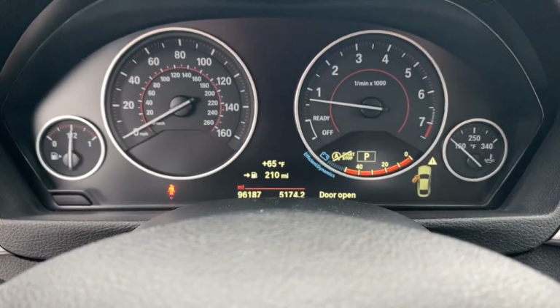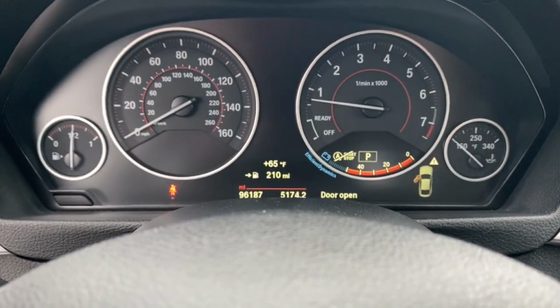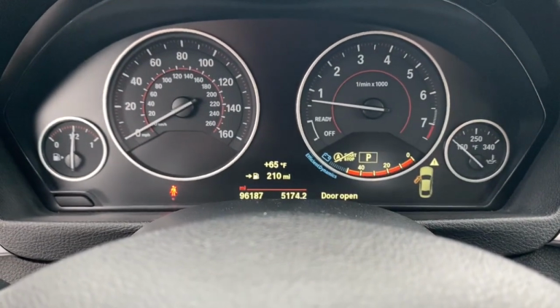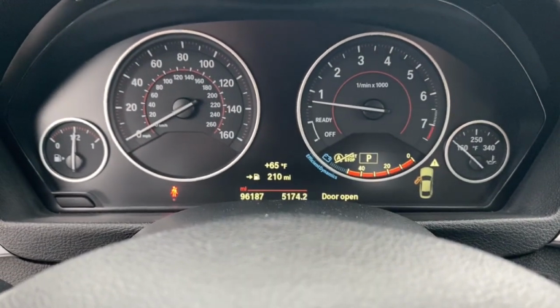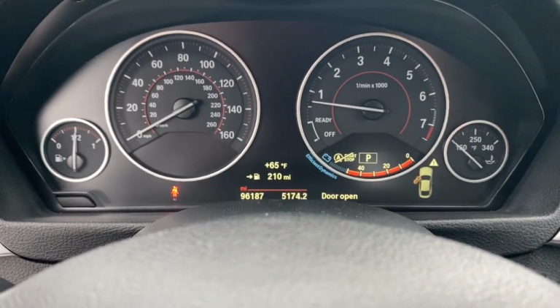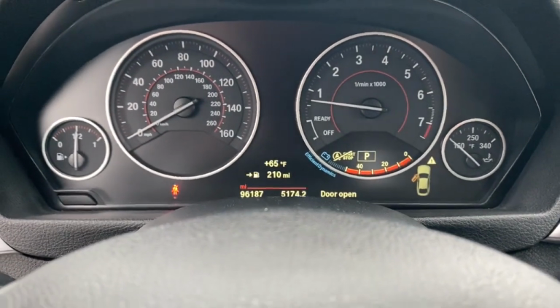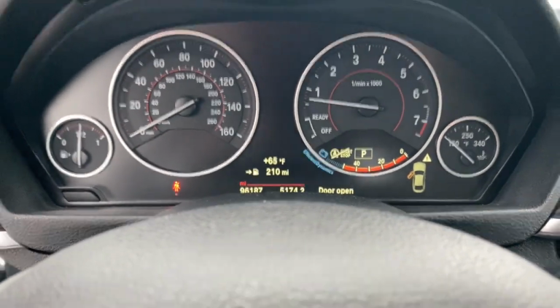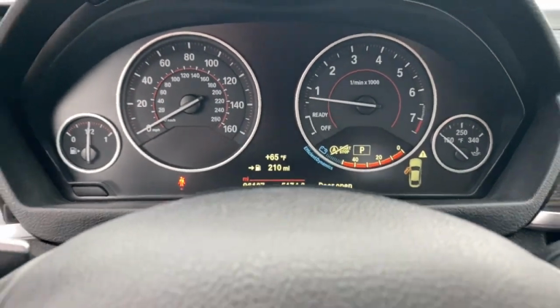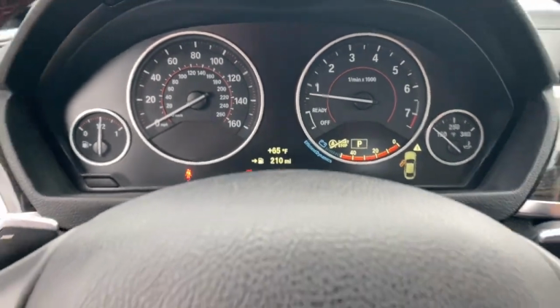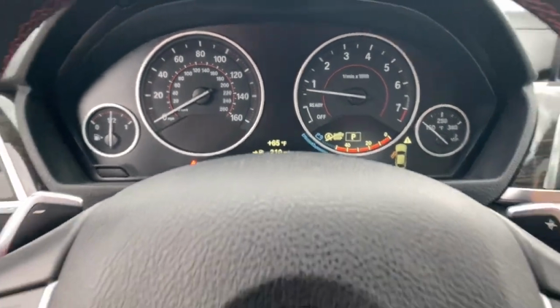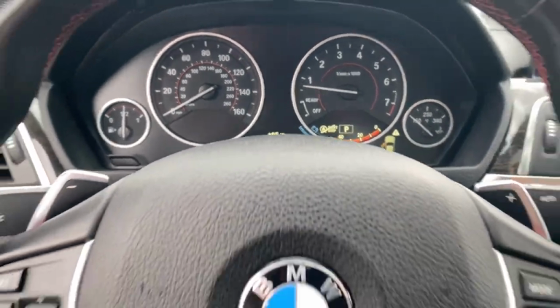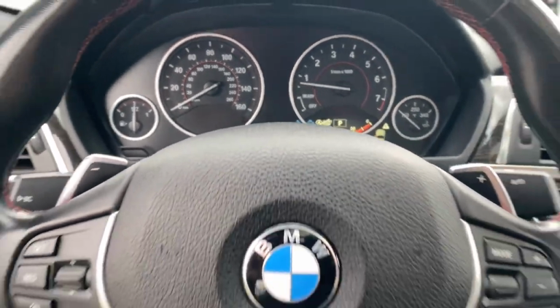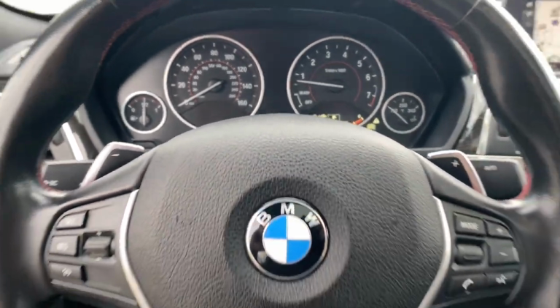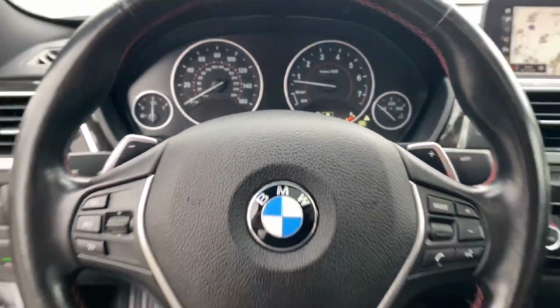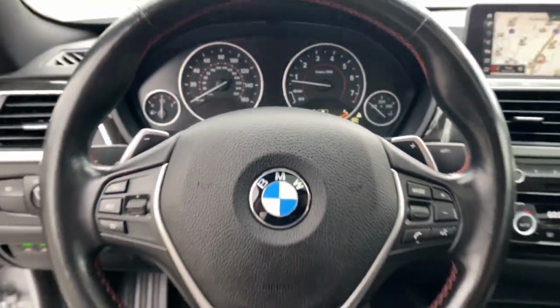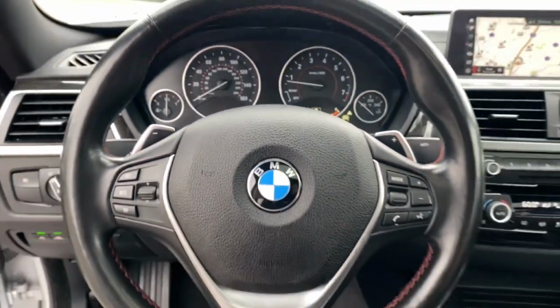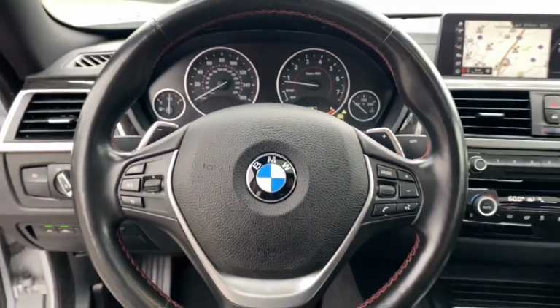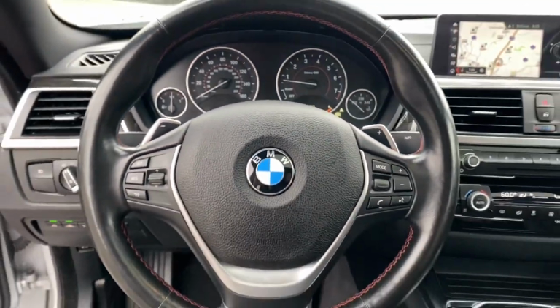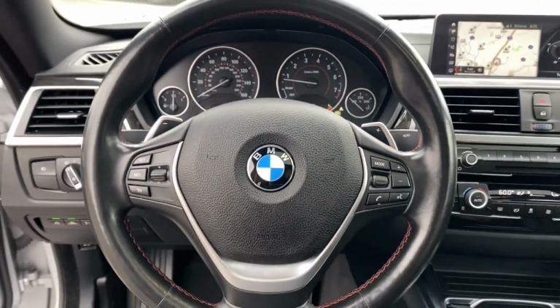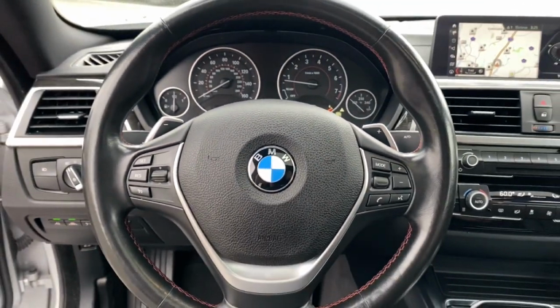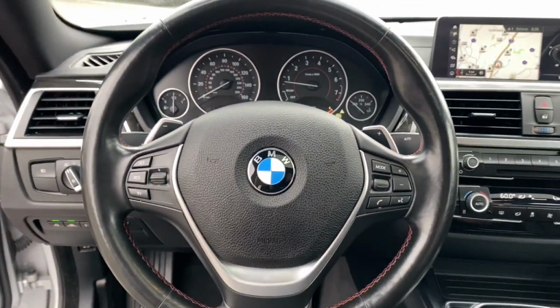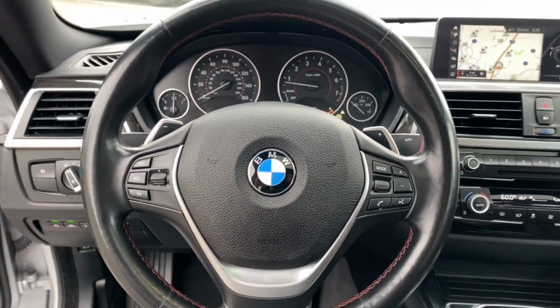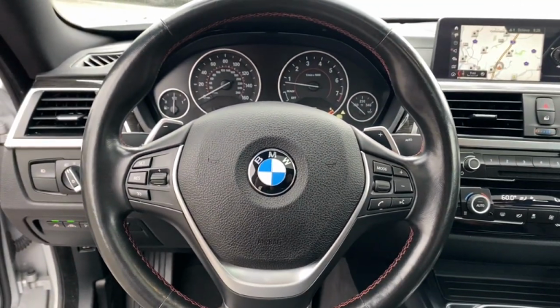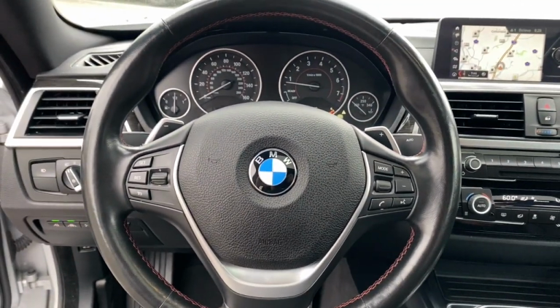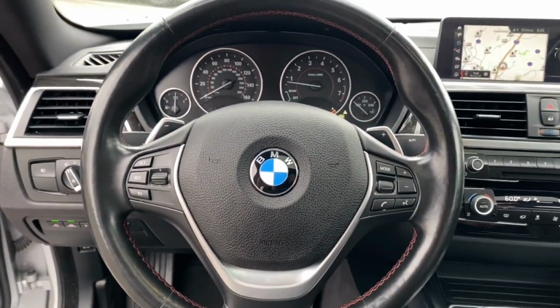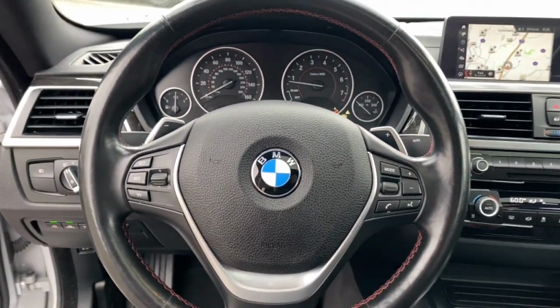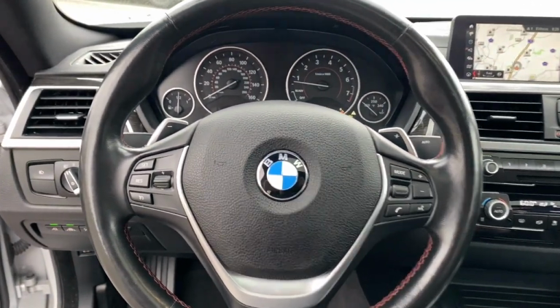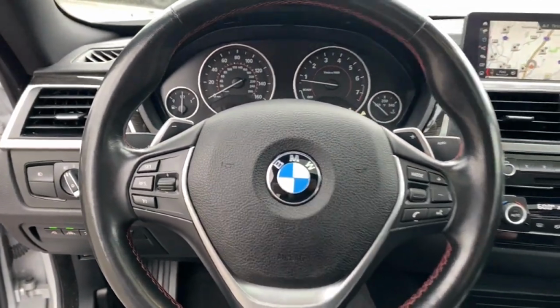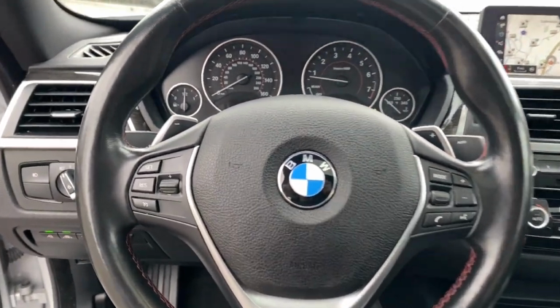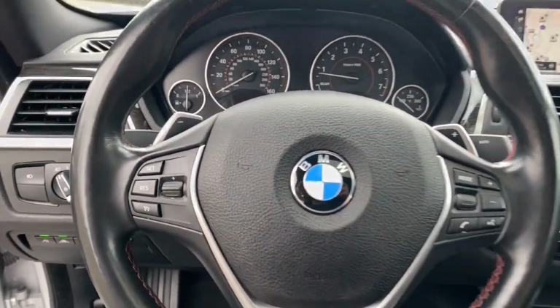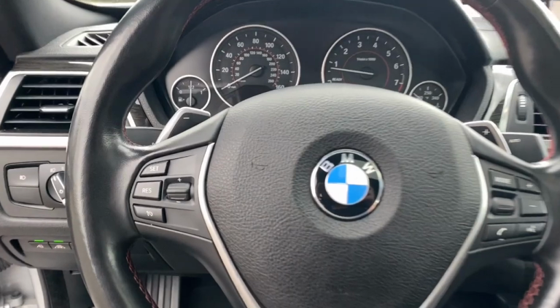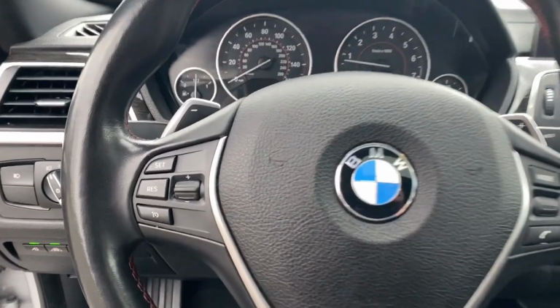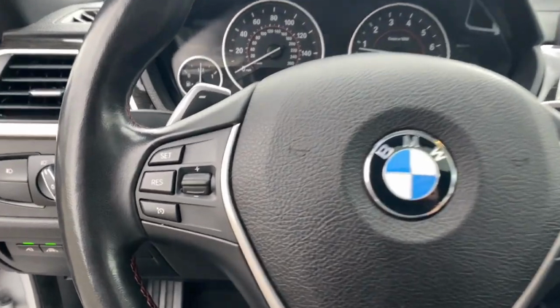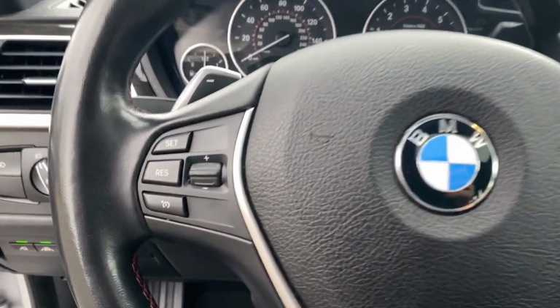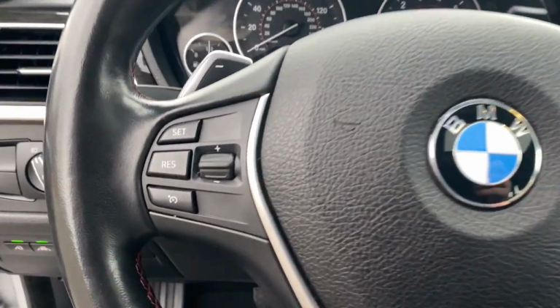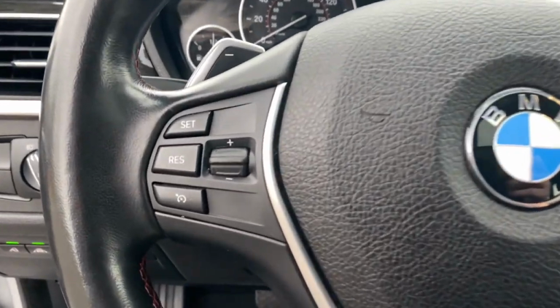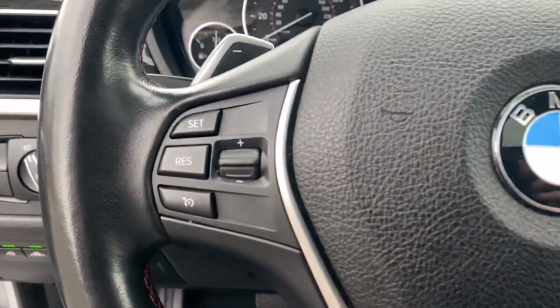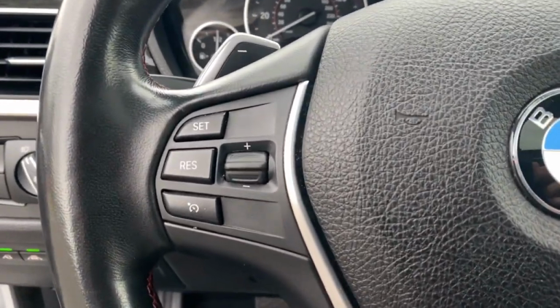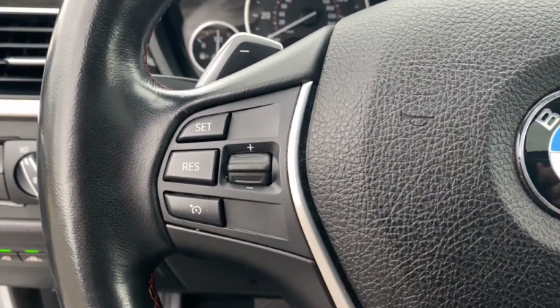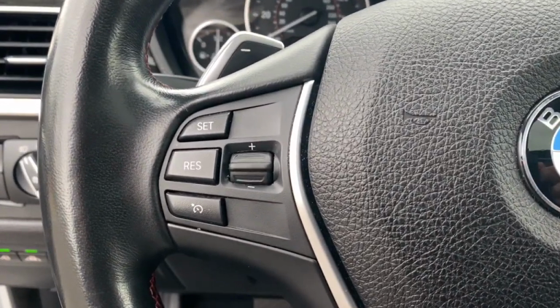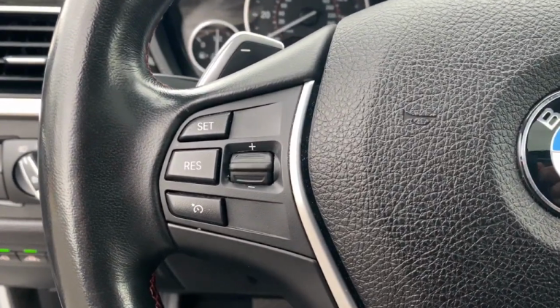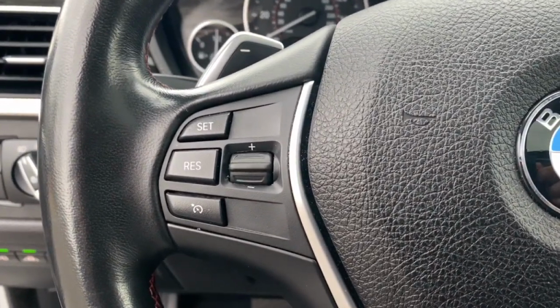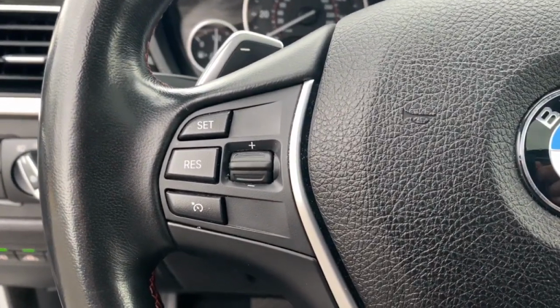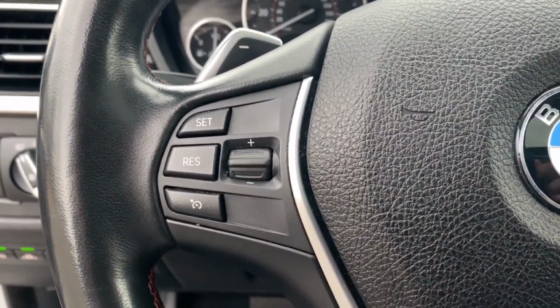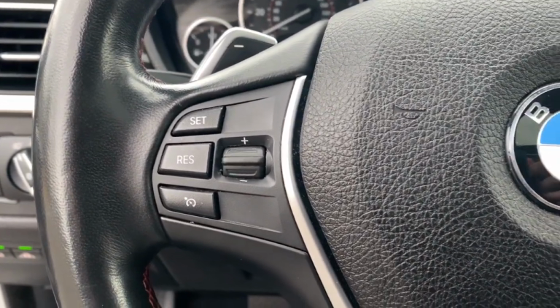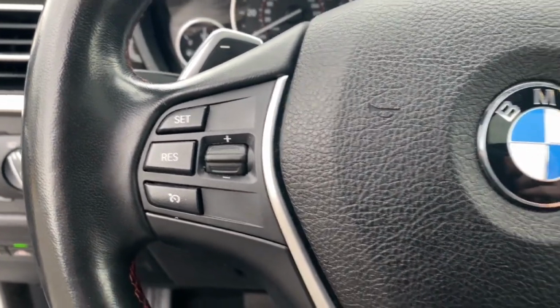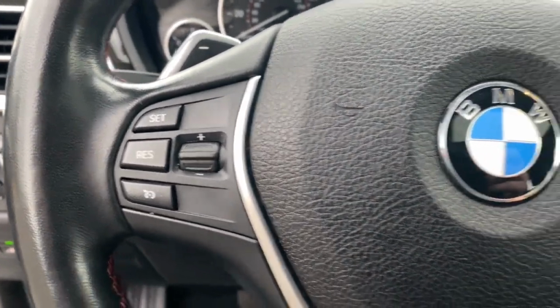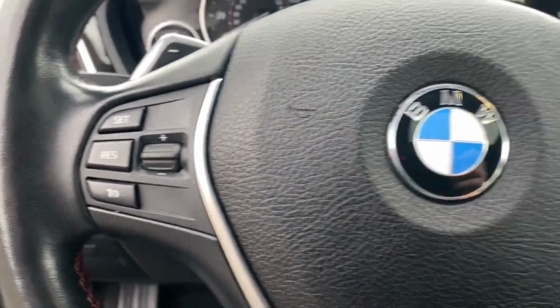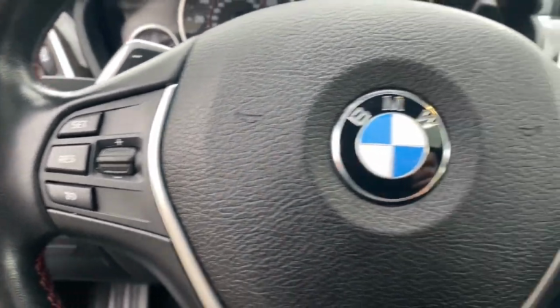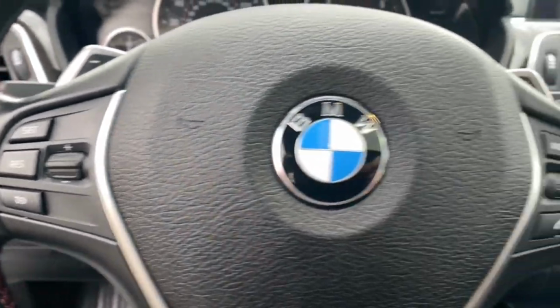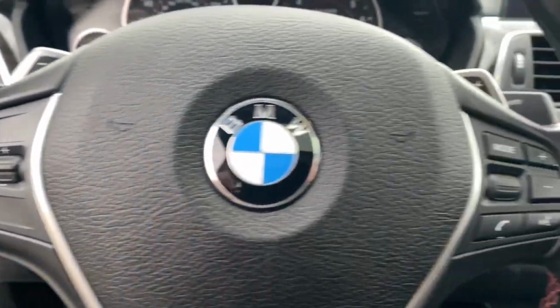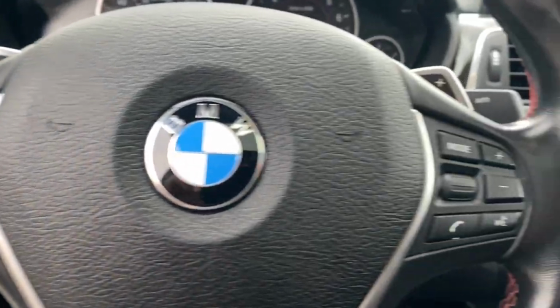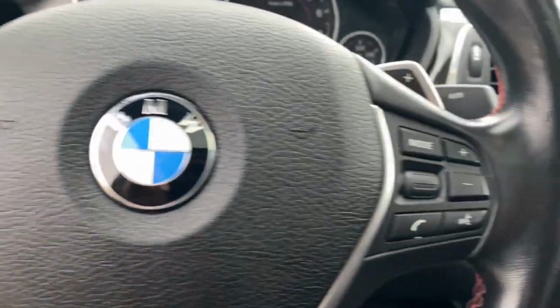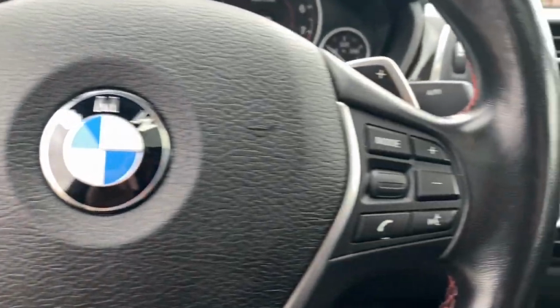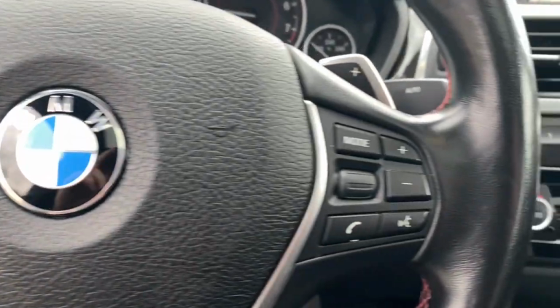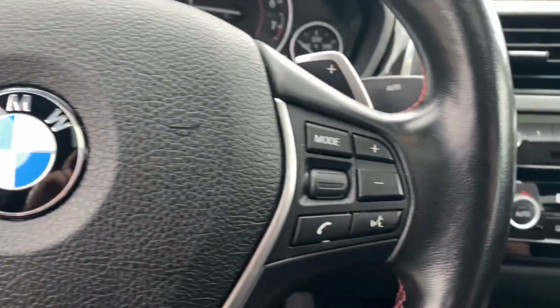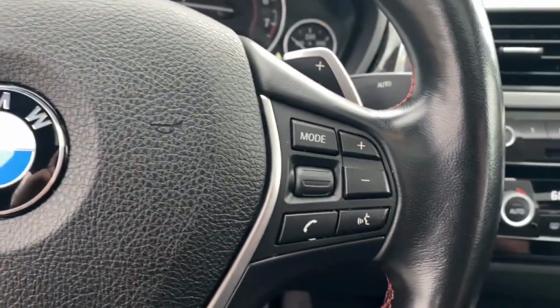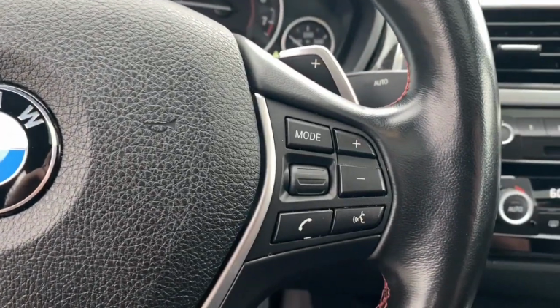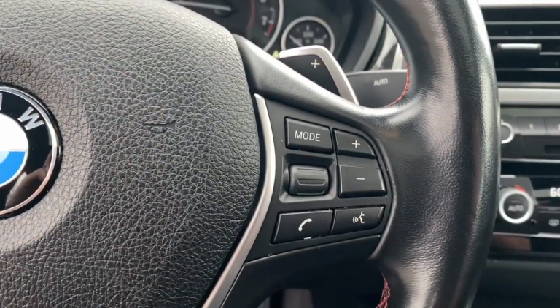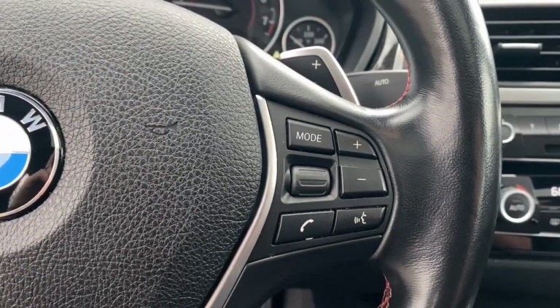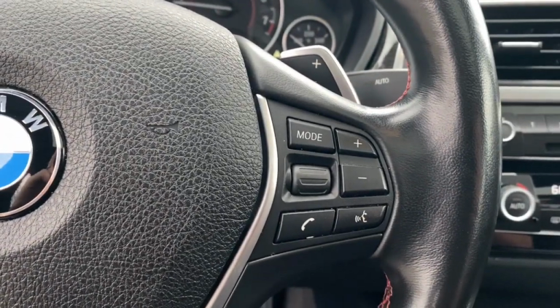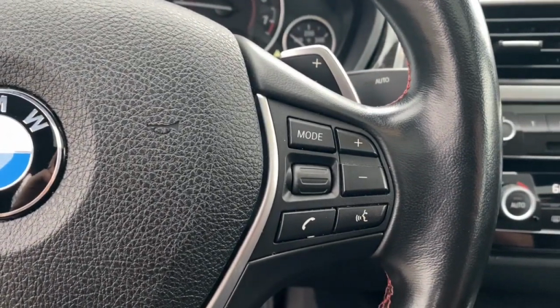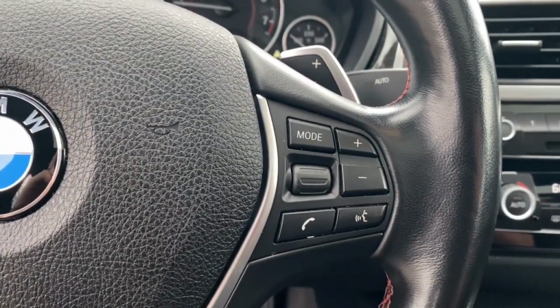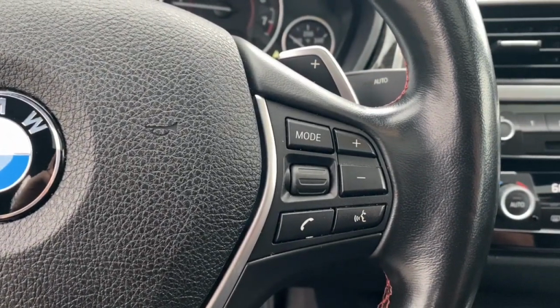Don't miss the chance to take this alluring 4 Series out for a road test. Our team will give you an outstanding experience. Stop in today.